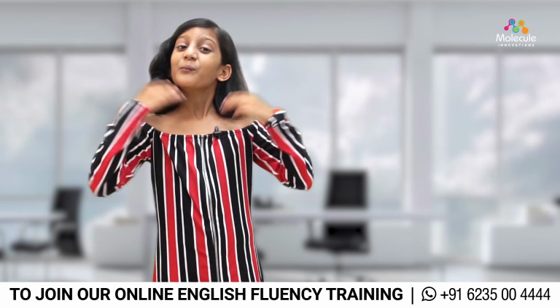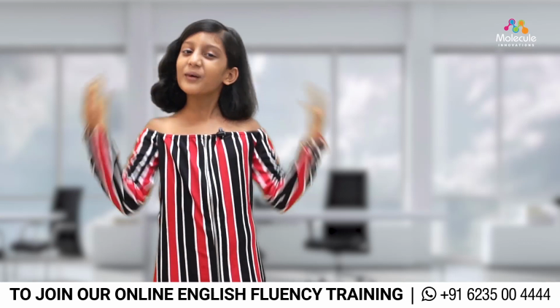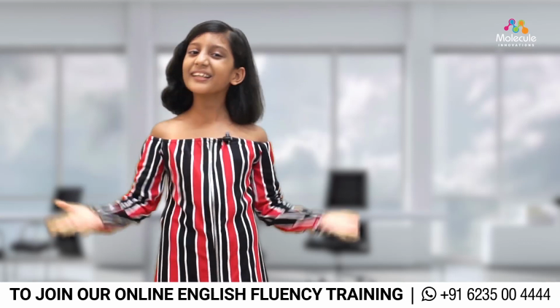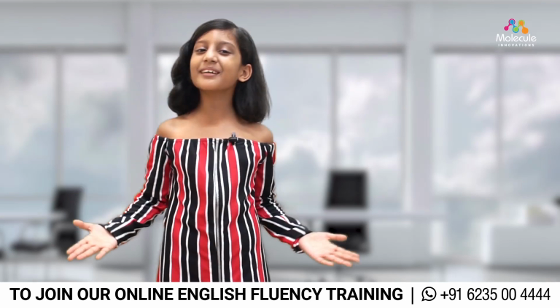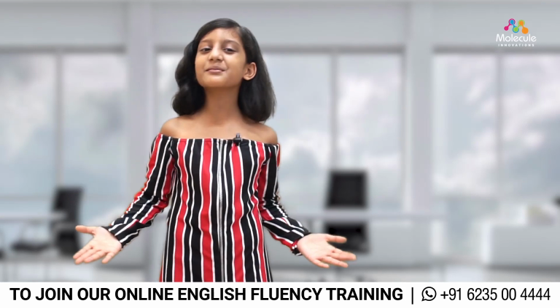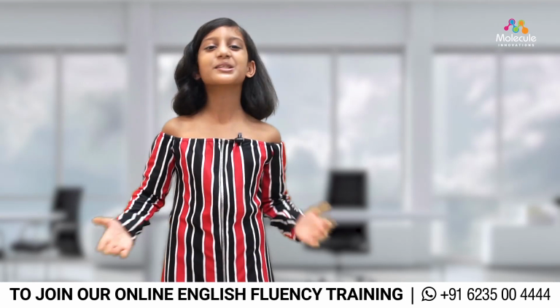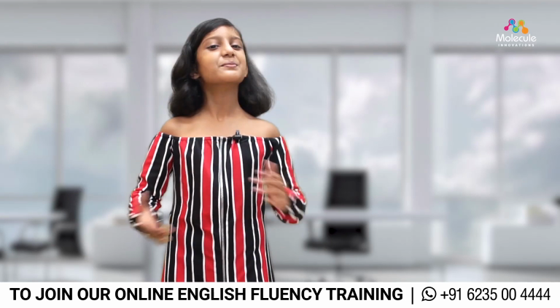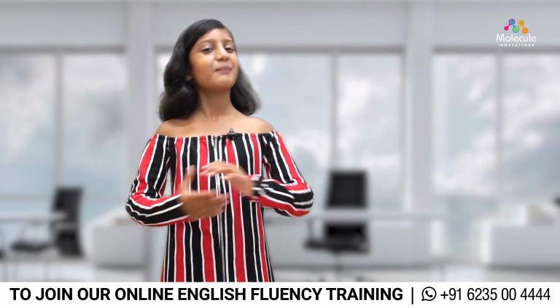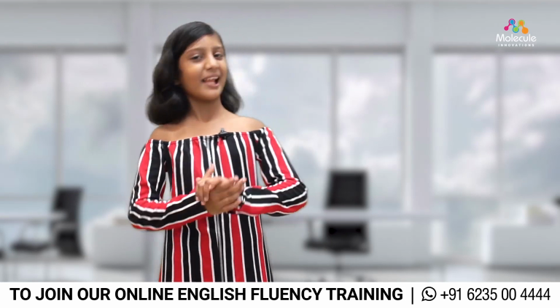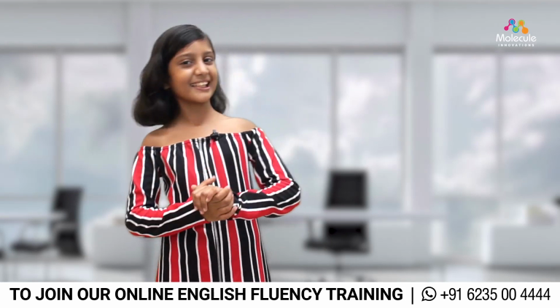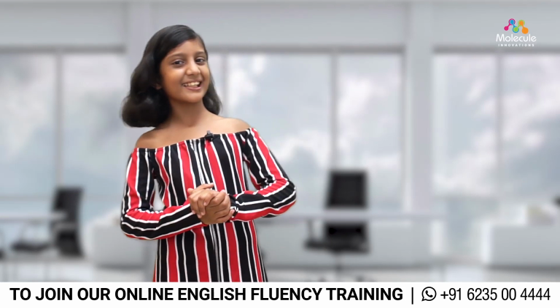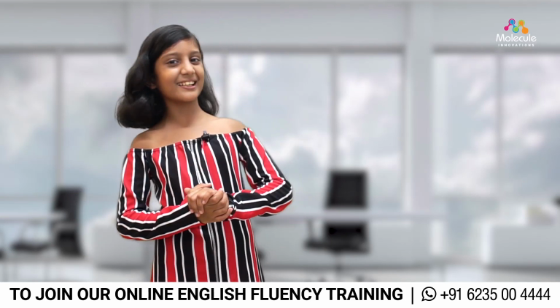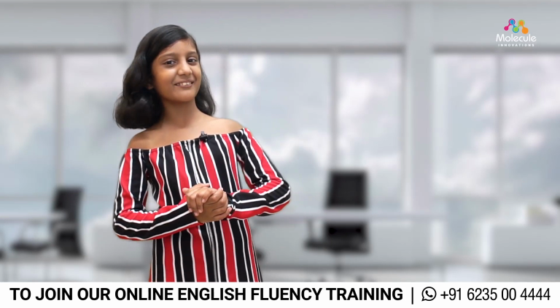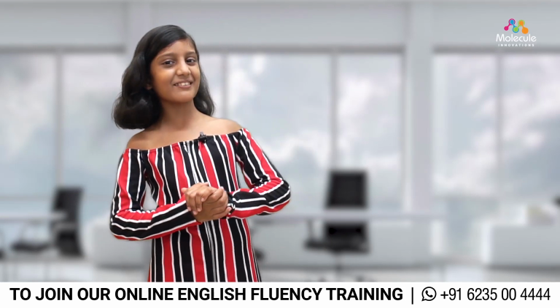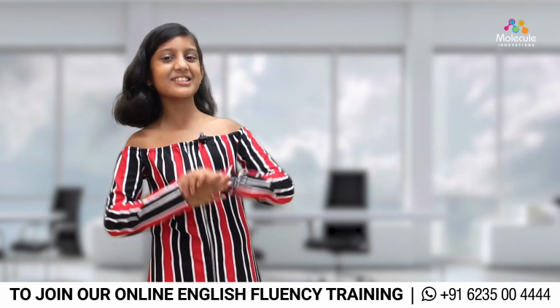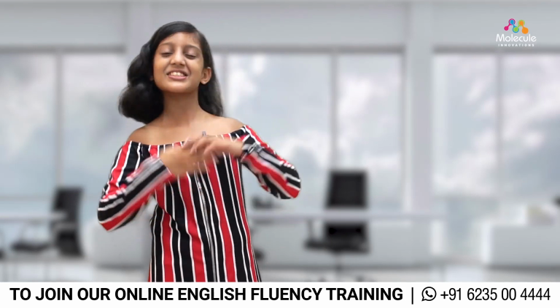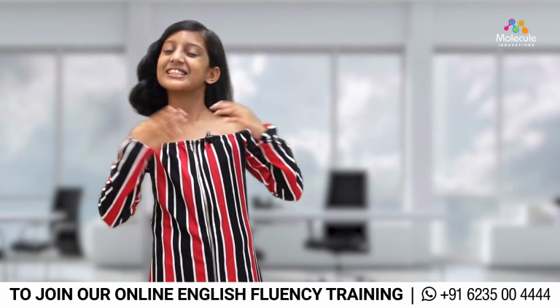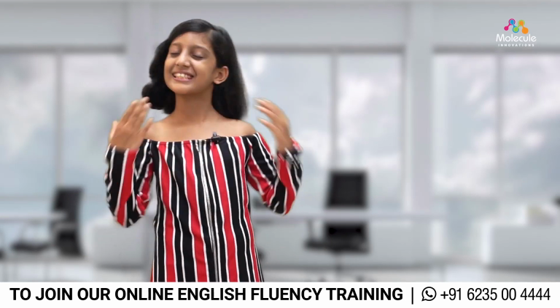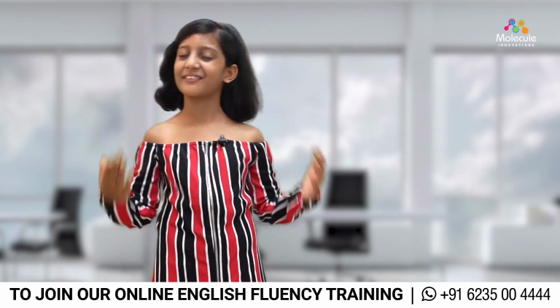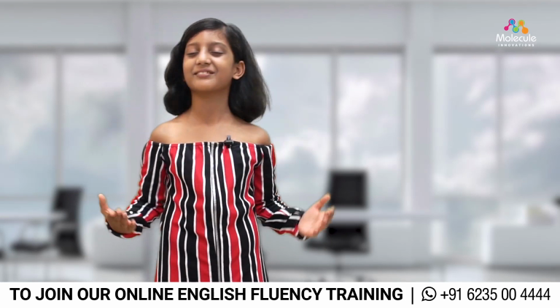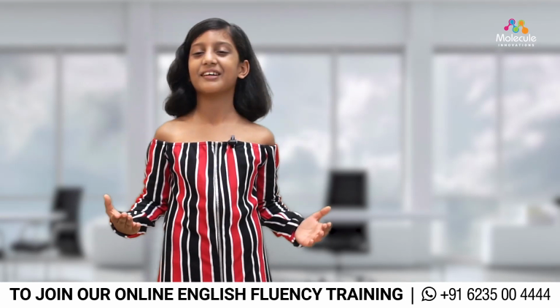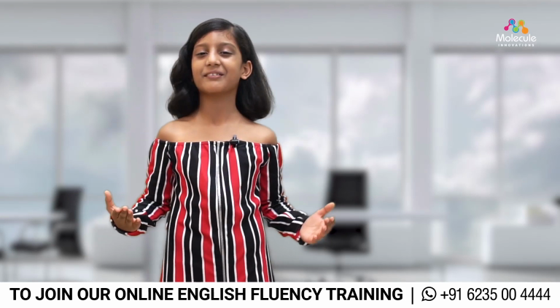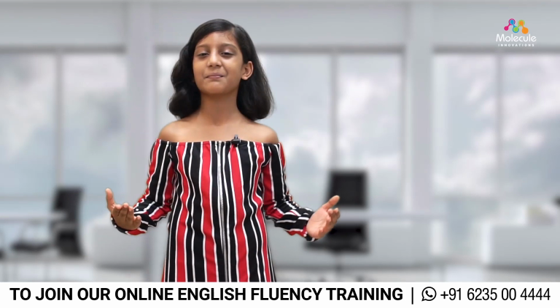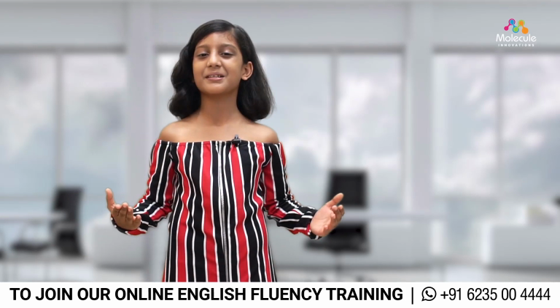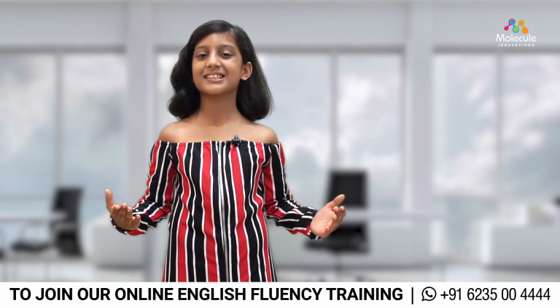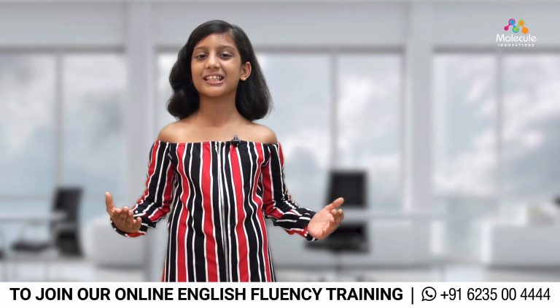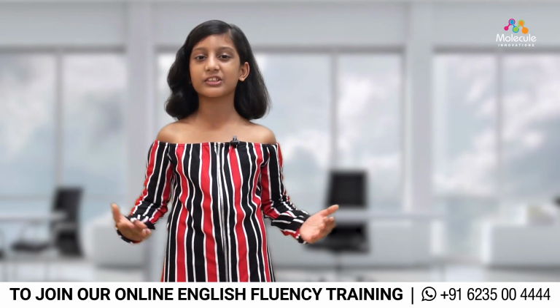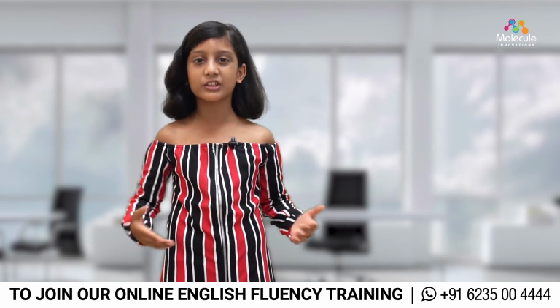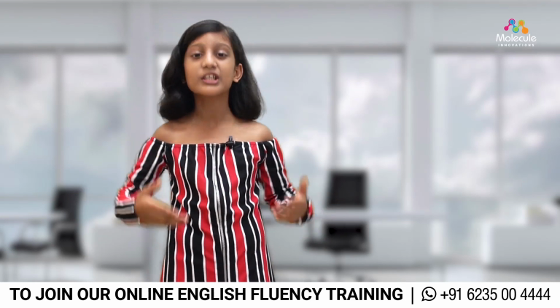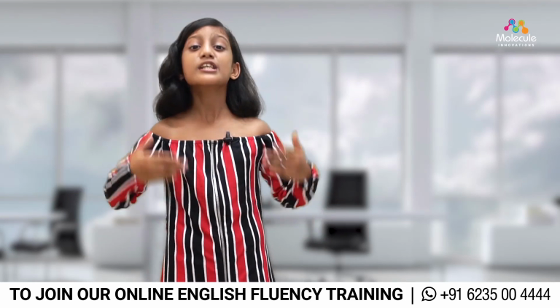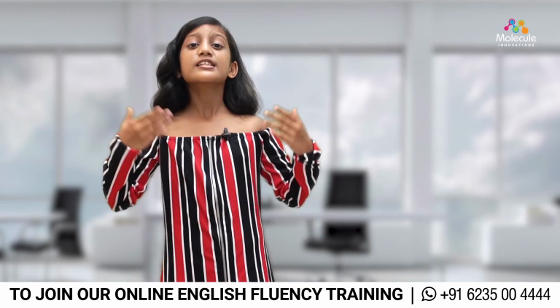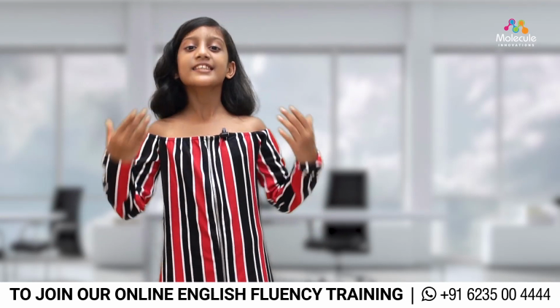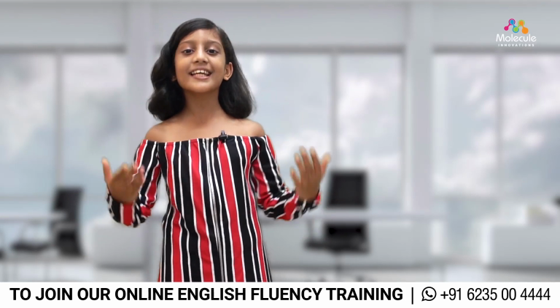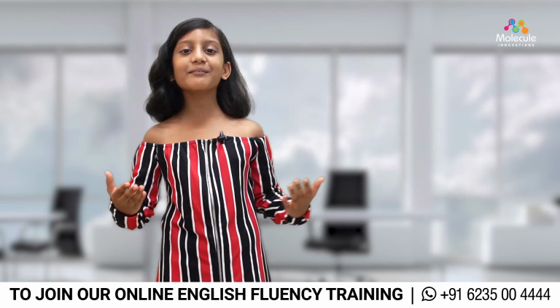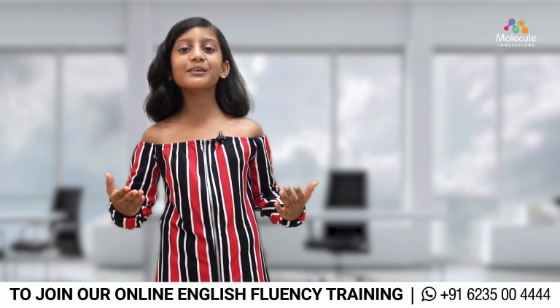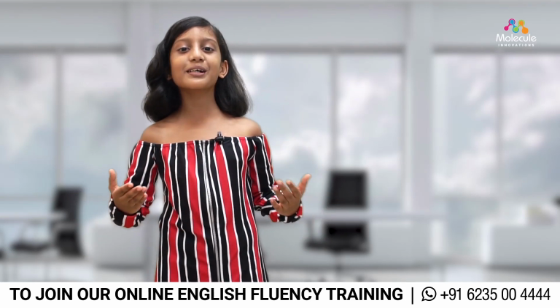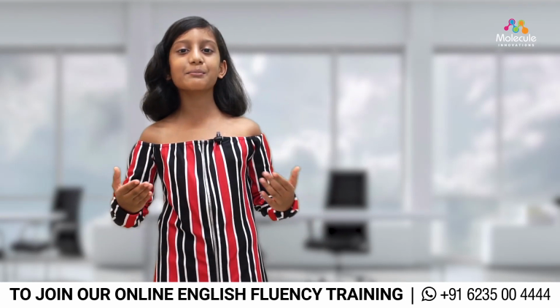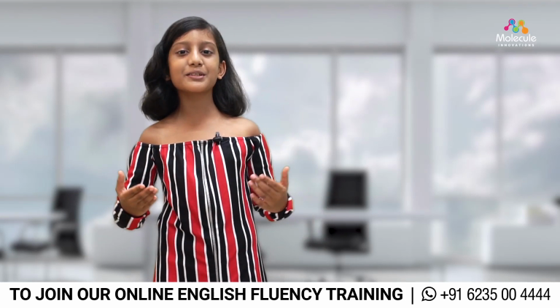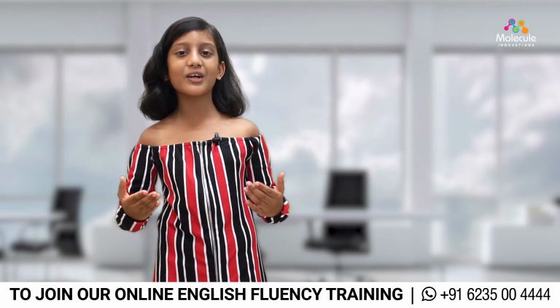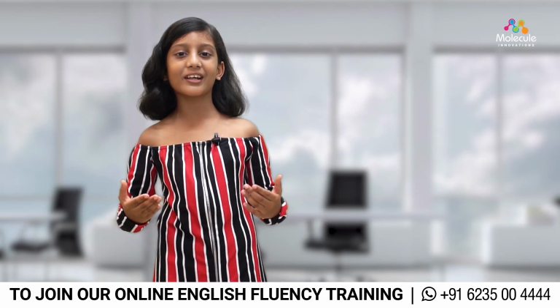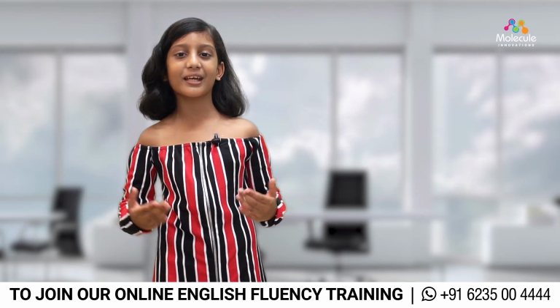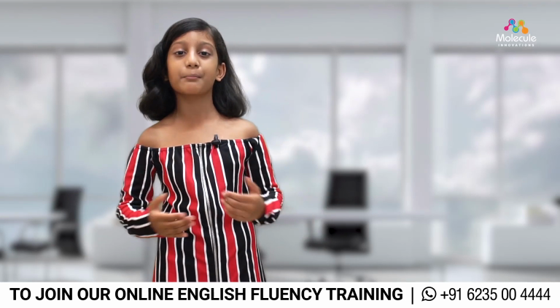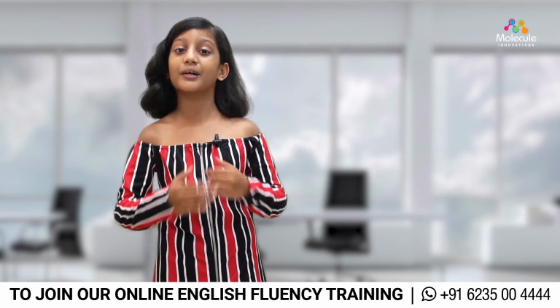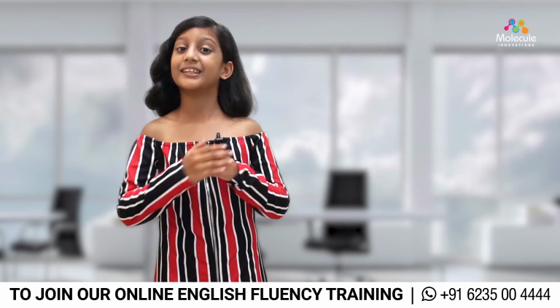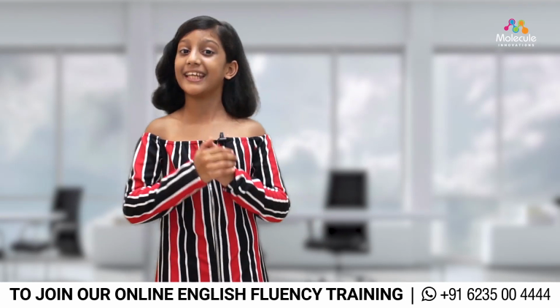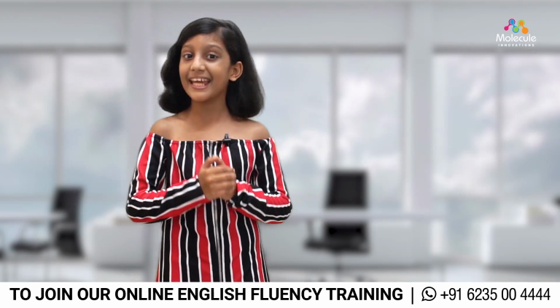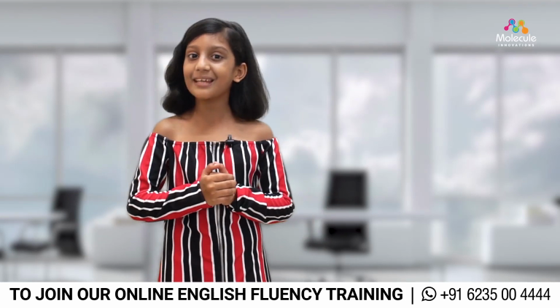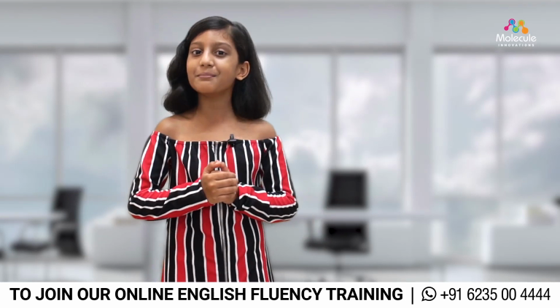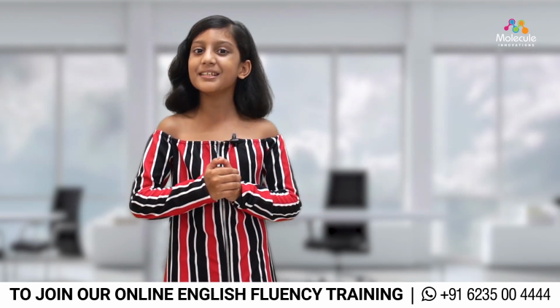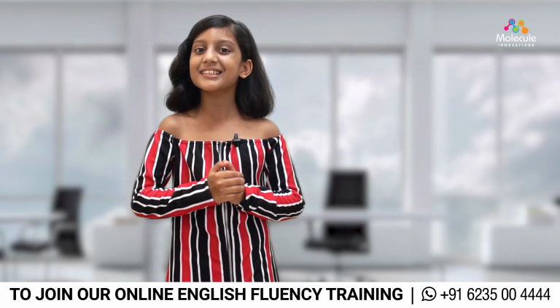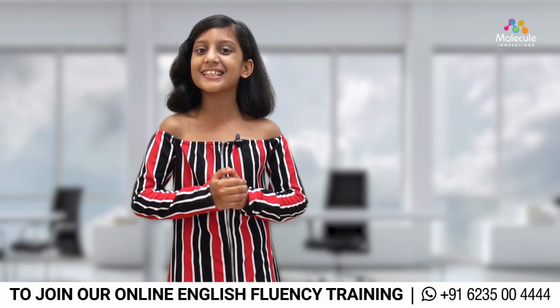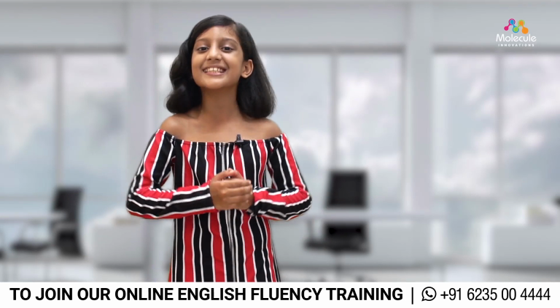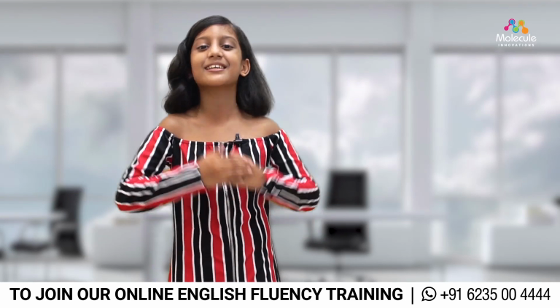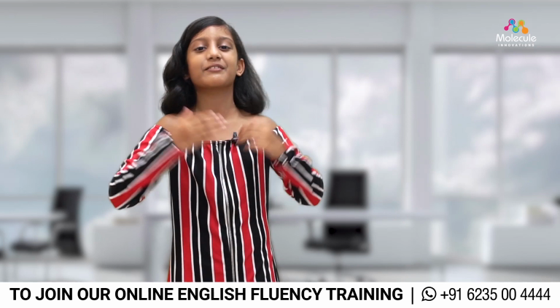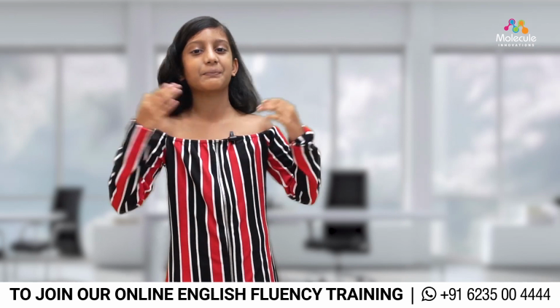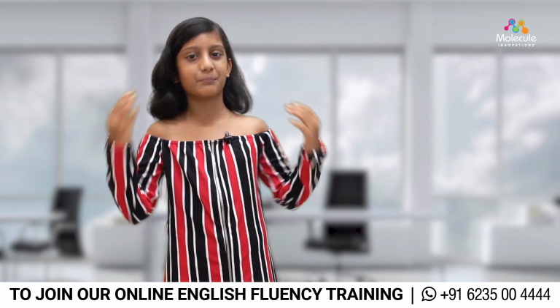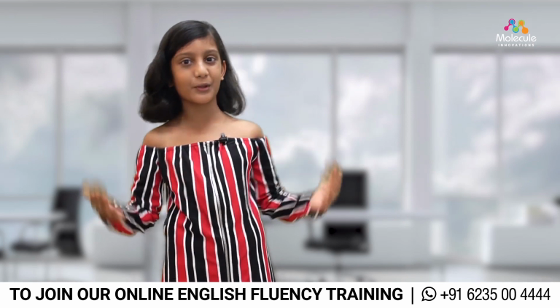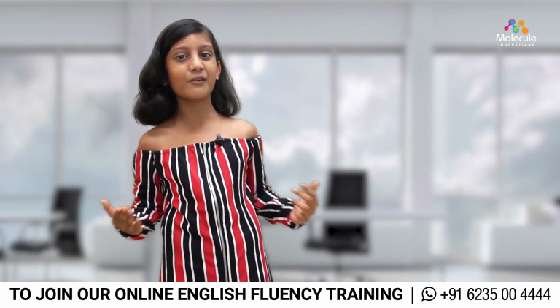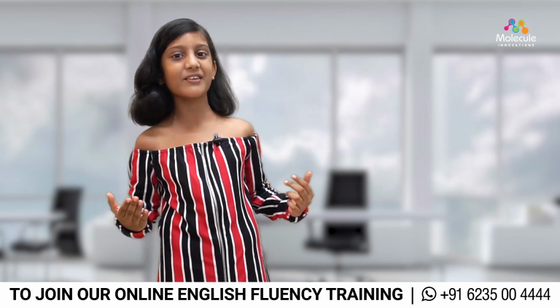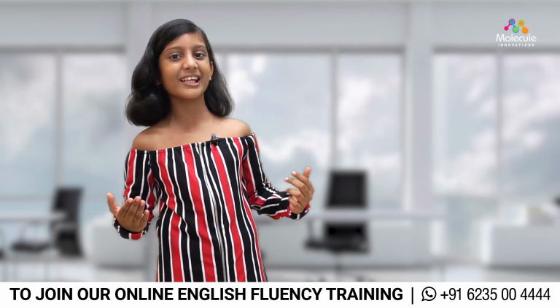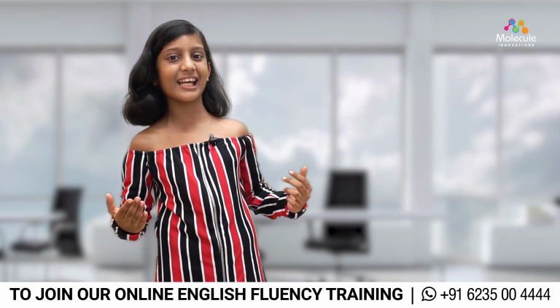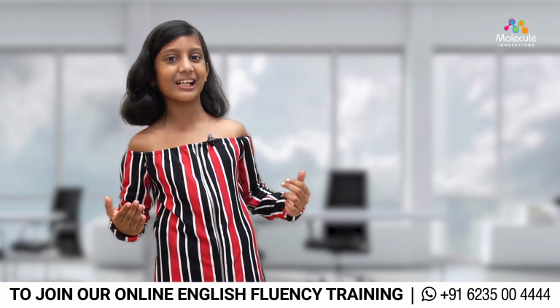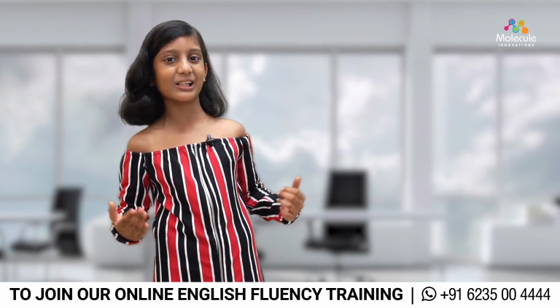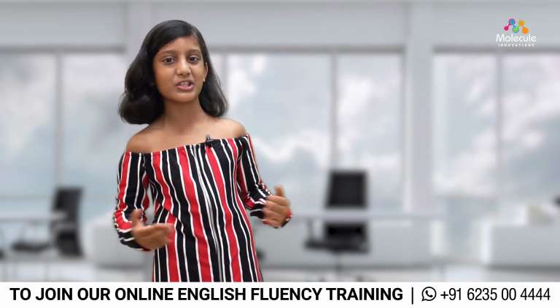Welcome to Molecular Innovation Self-Development Center. Today we're going to be talking about the ABCs of improving English.